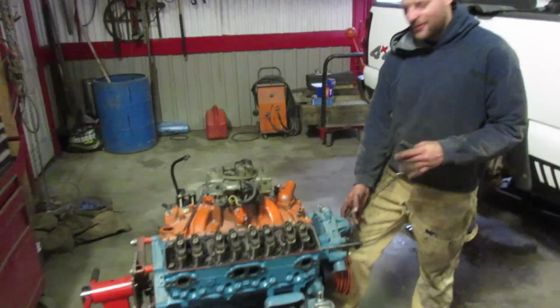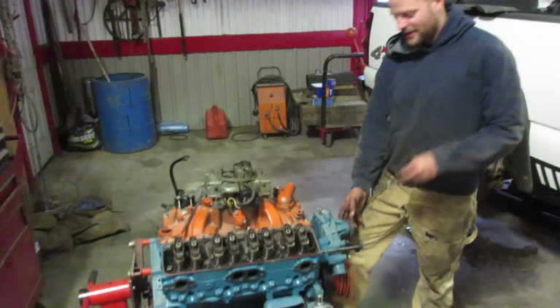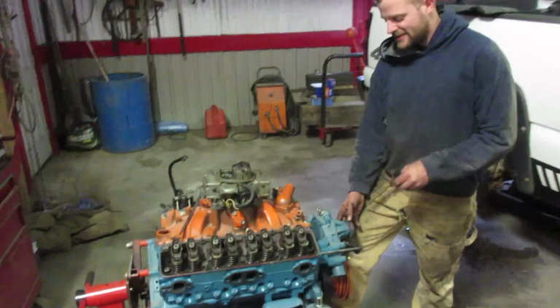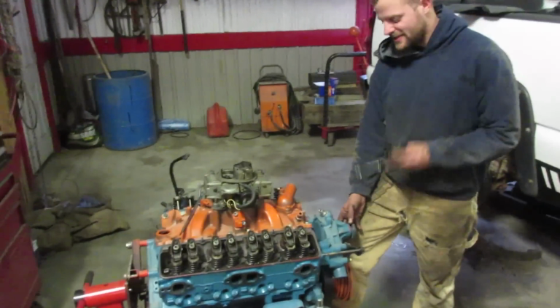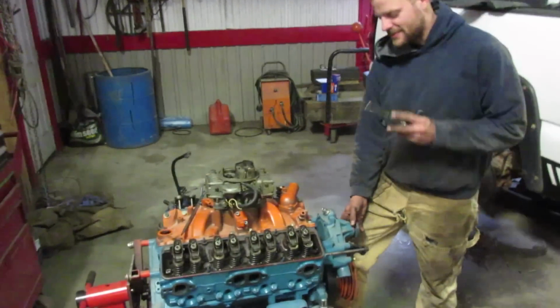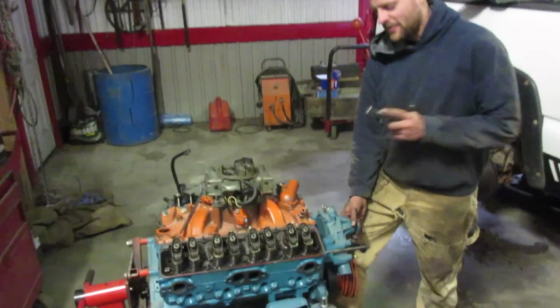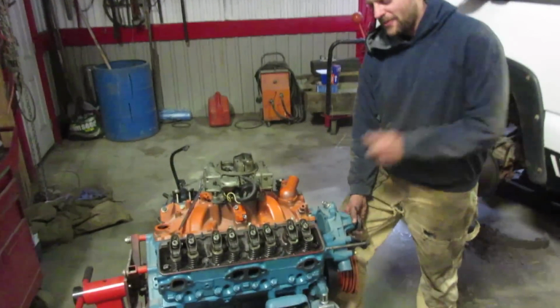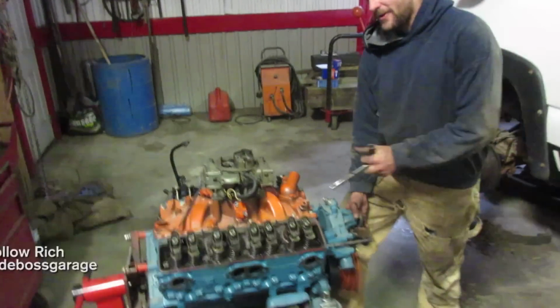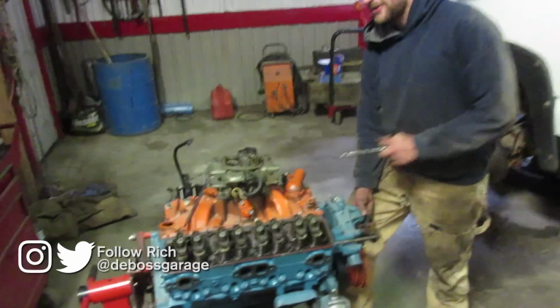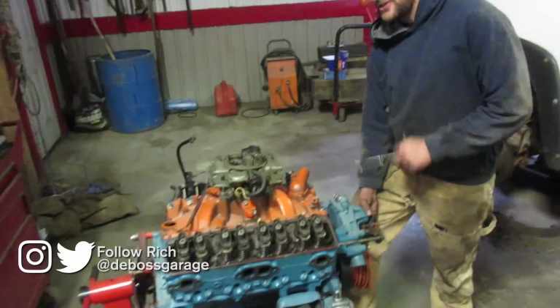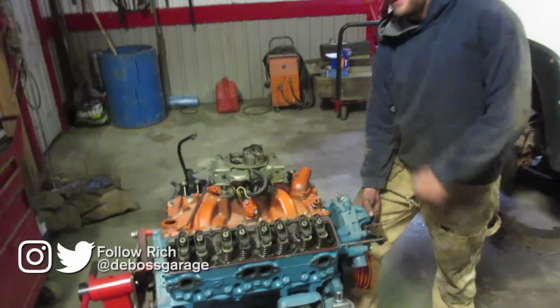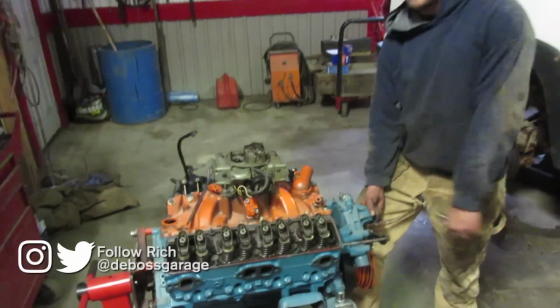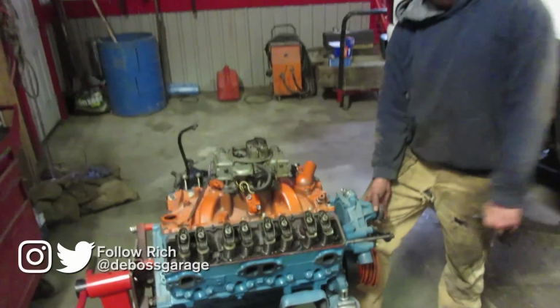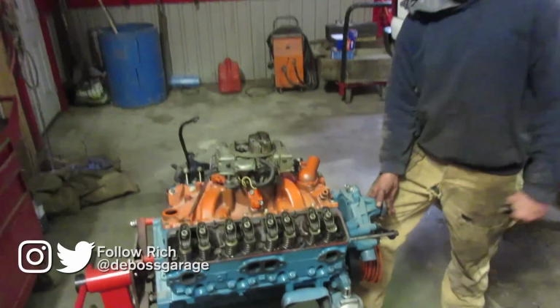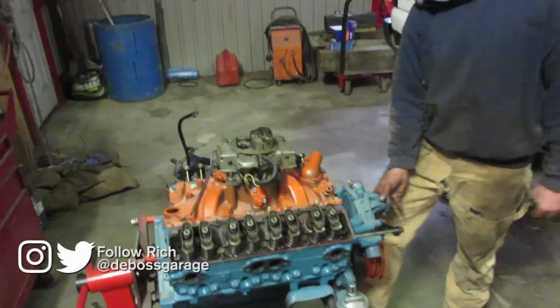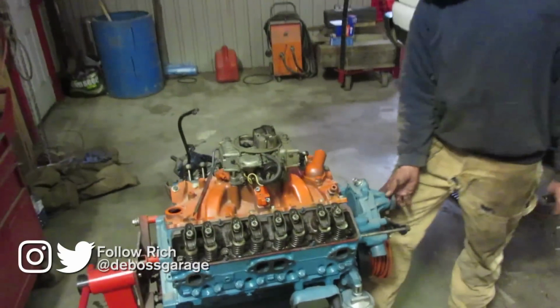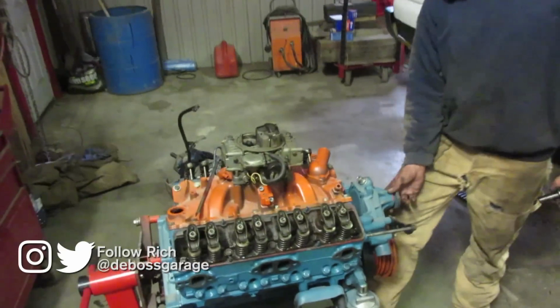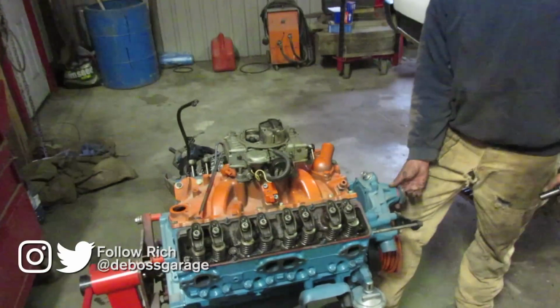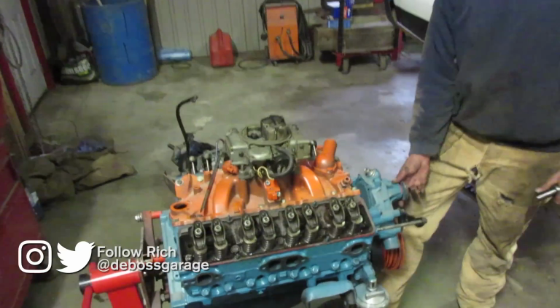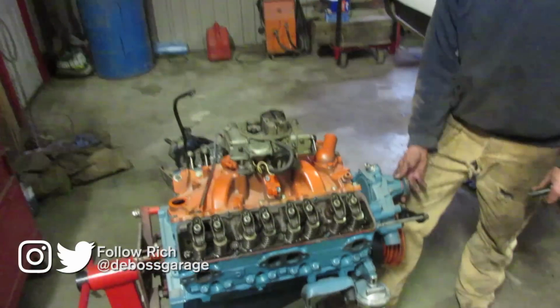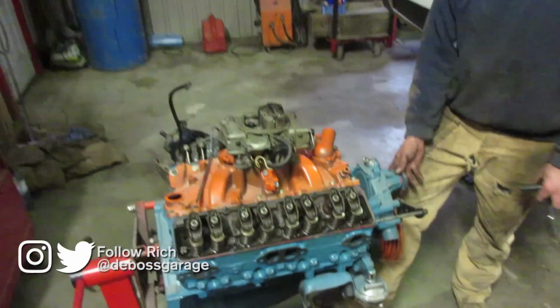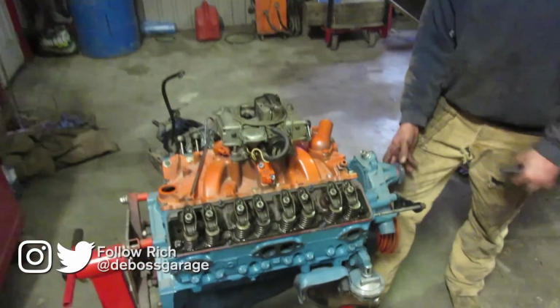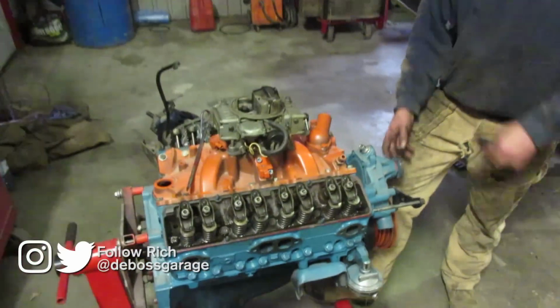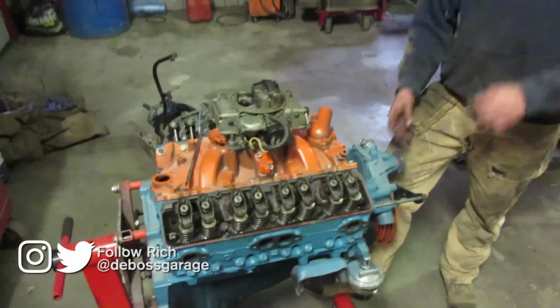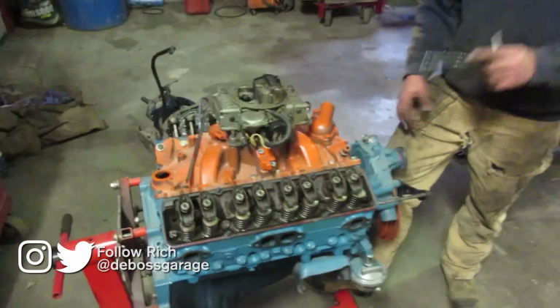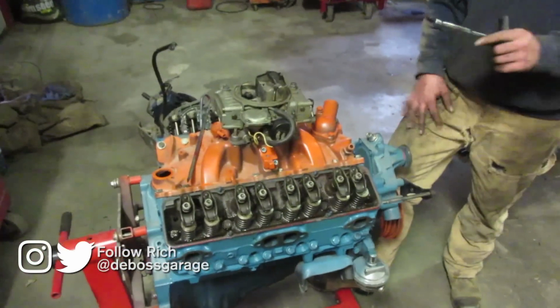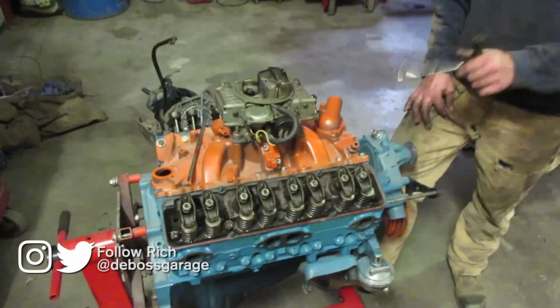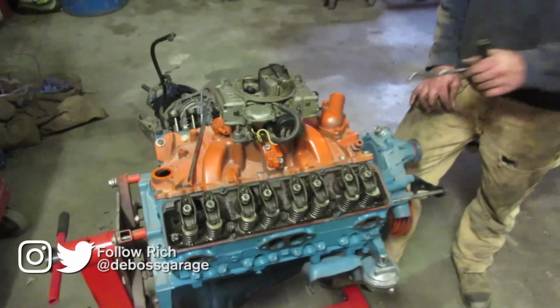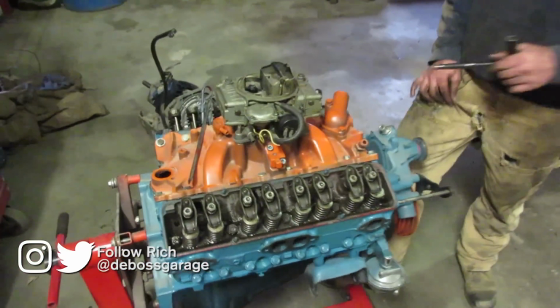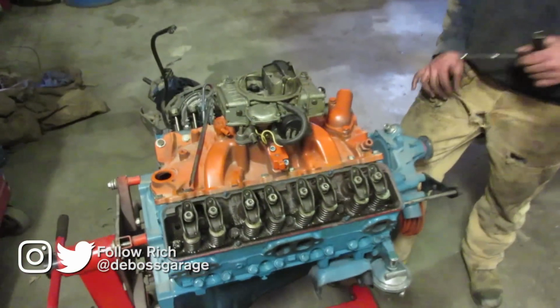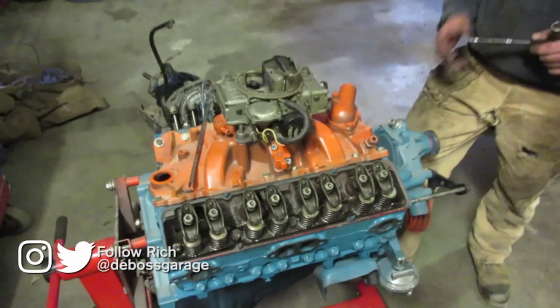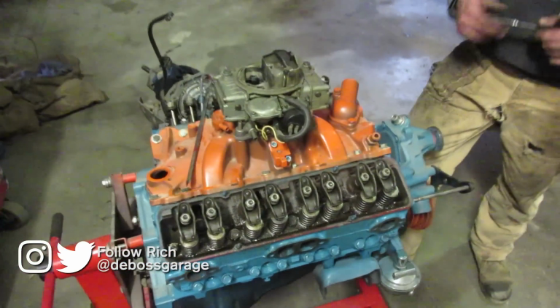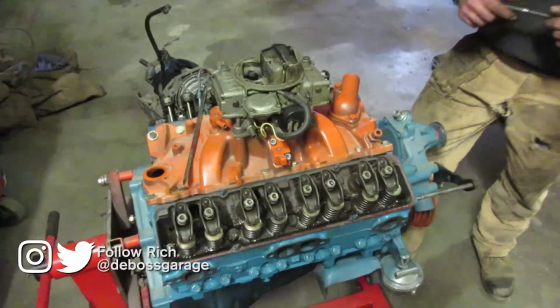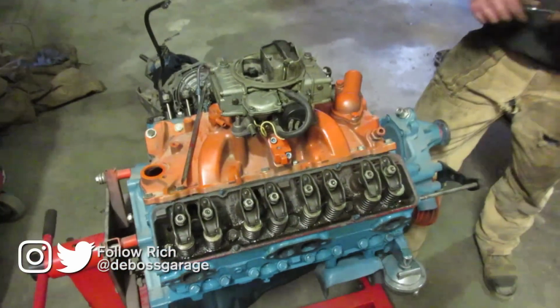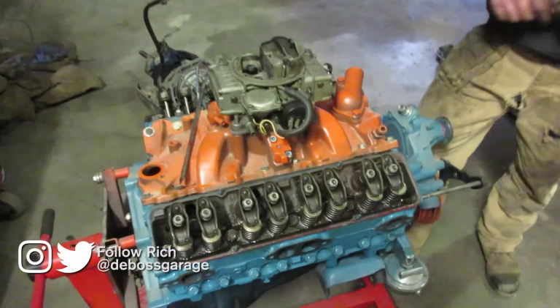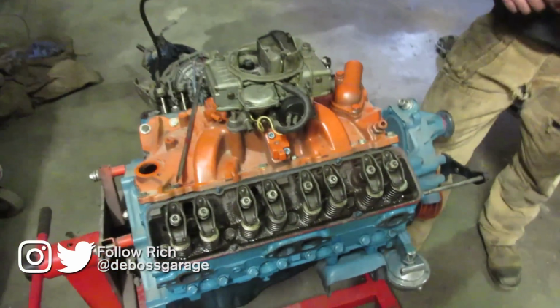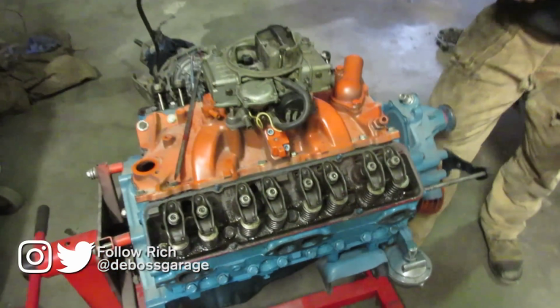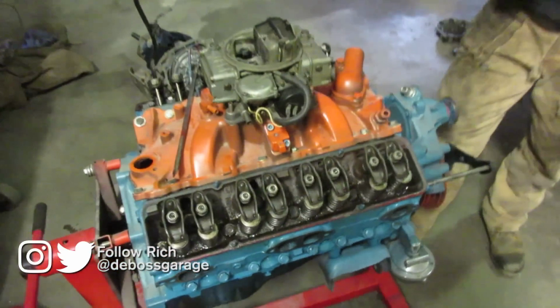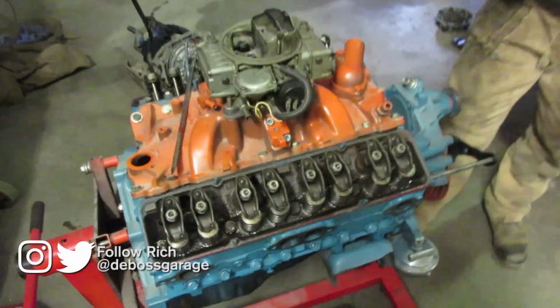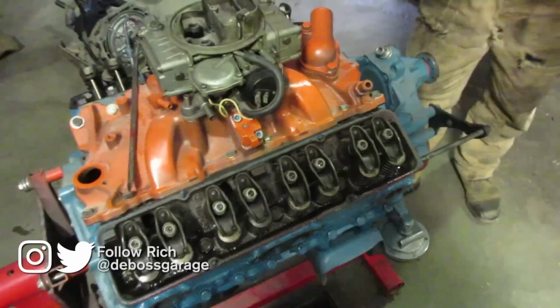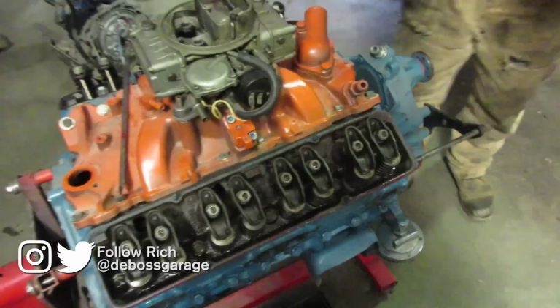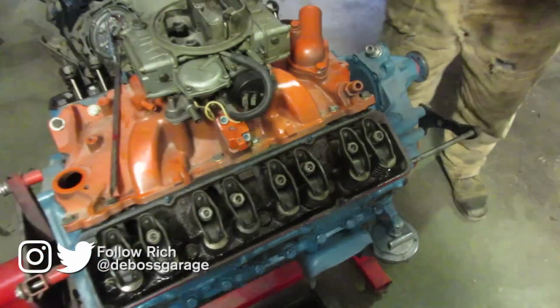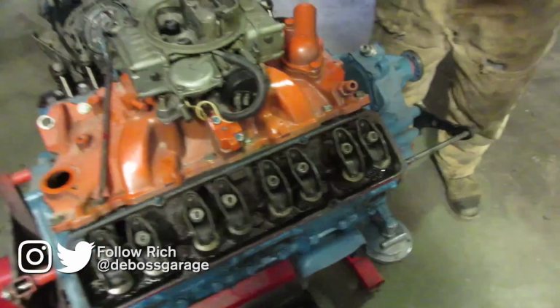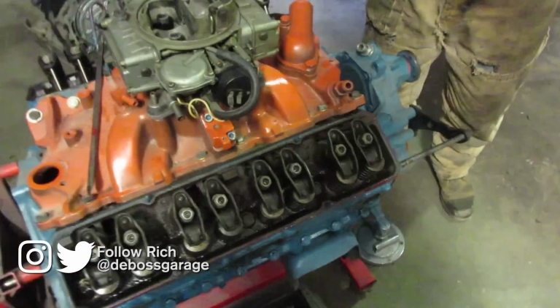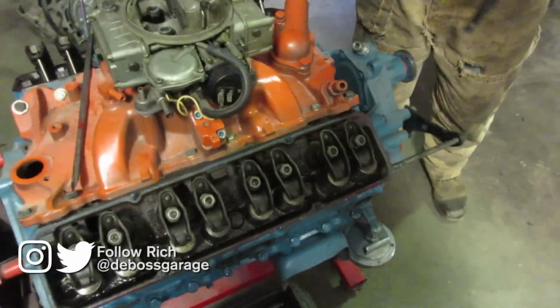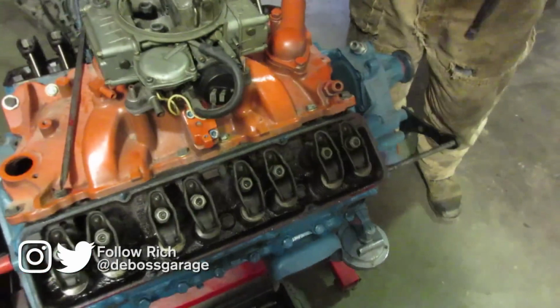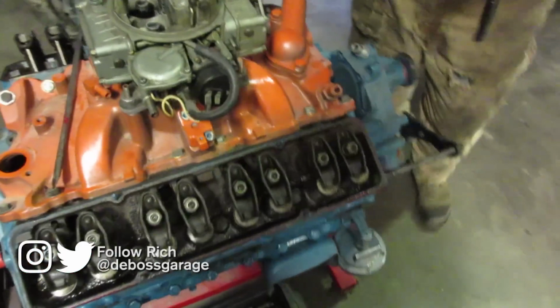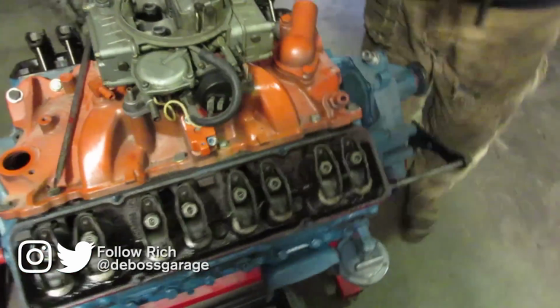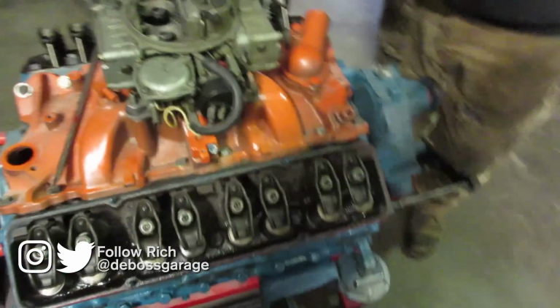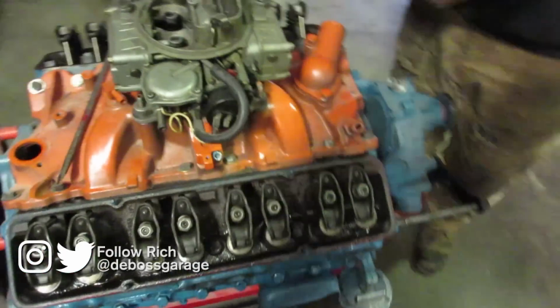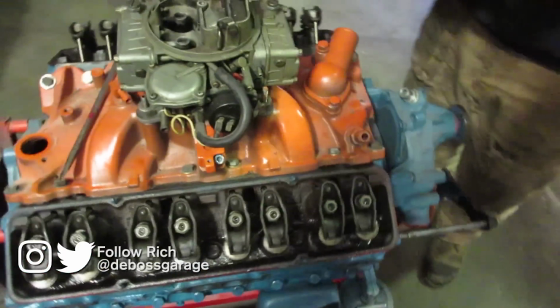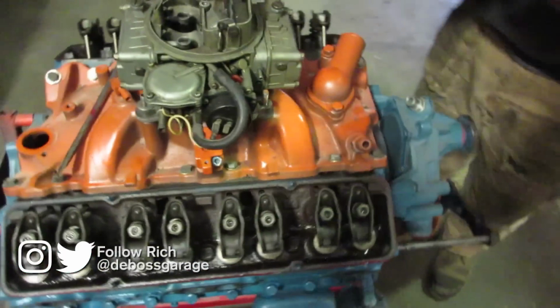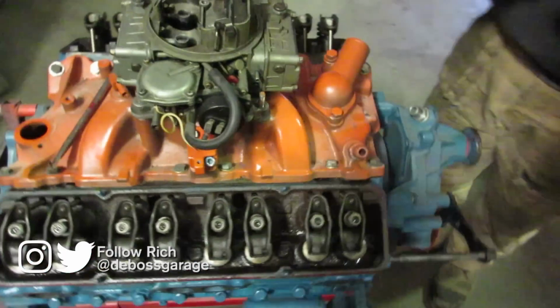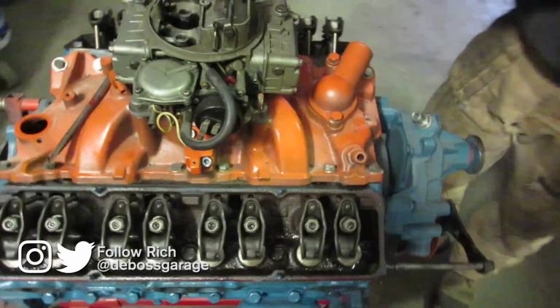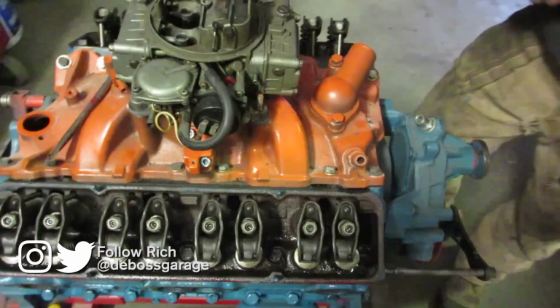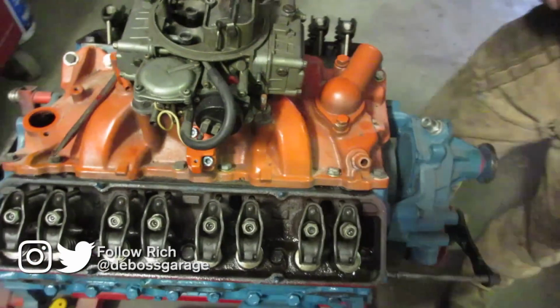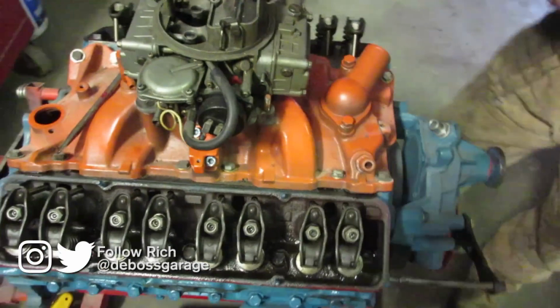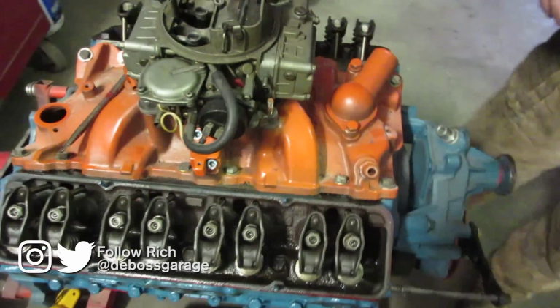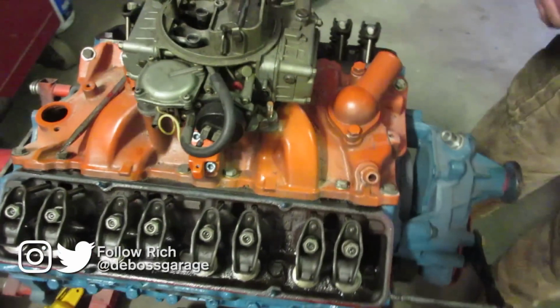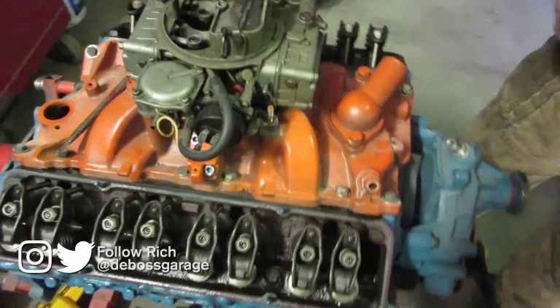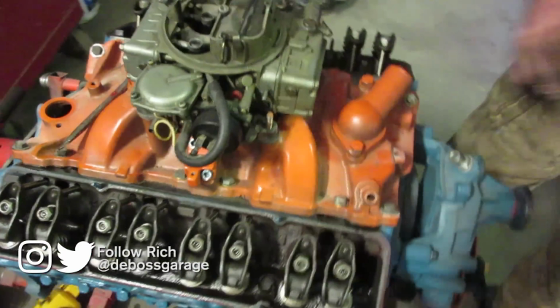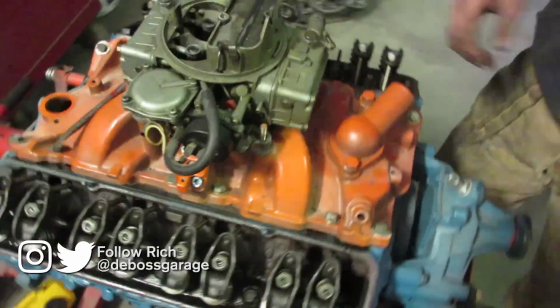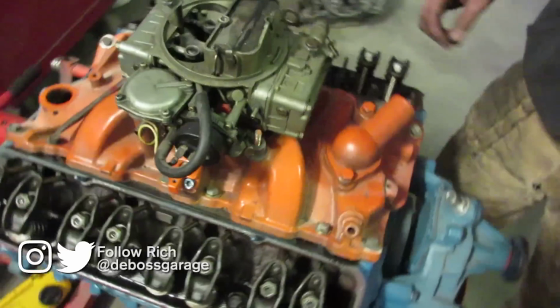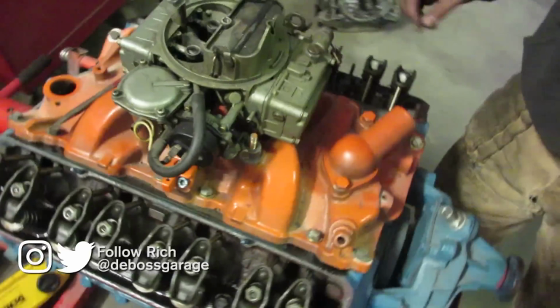This is a small block Chevy 350 and we're going to do the hydraulic valve setting. There are two sets of valves: hydraulic and mechanical type.